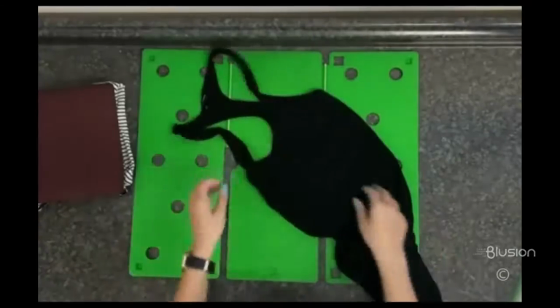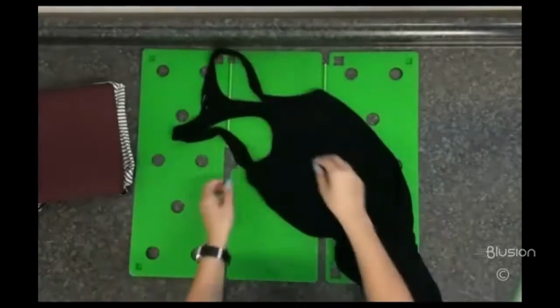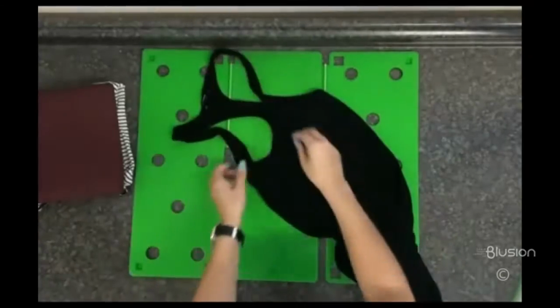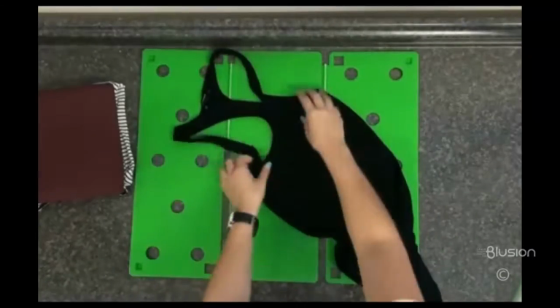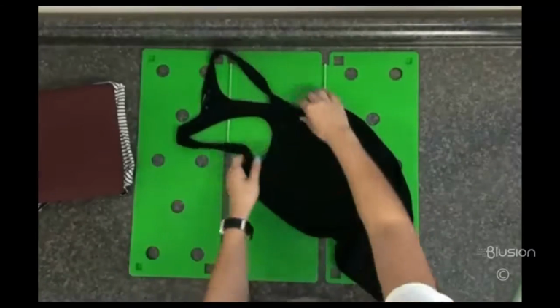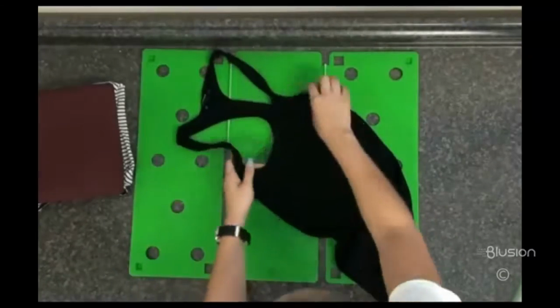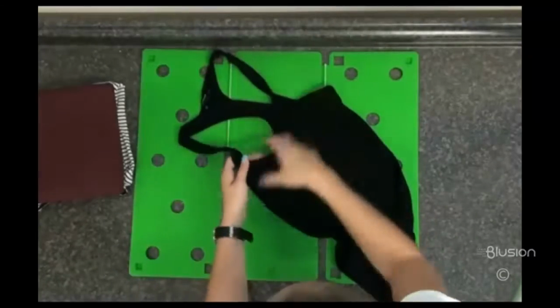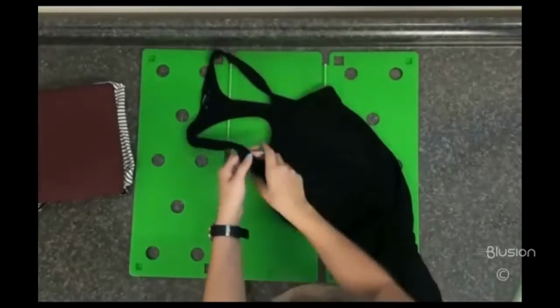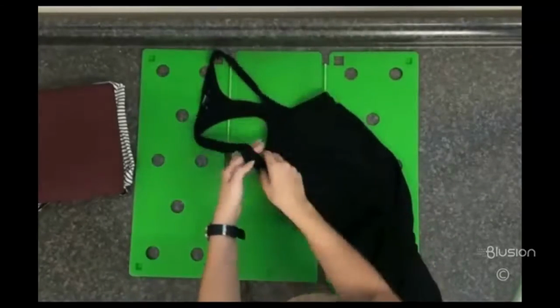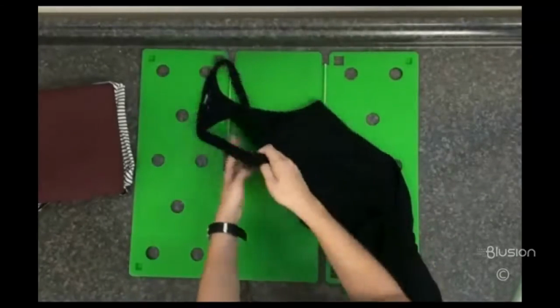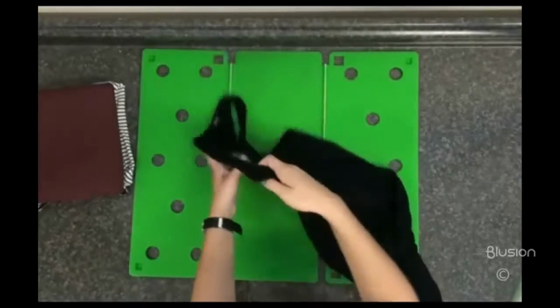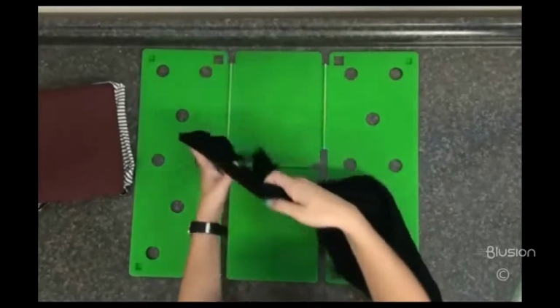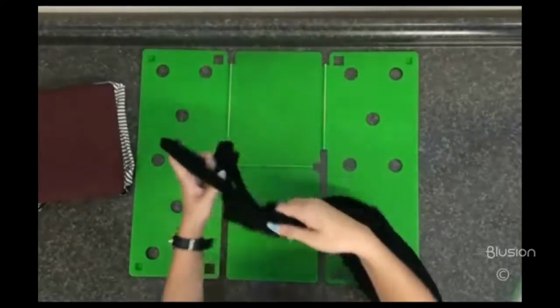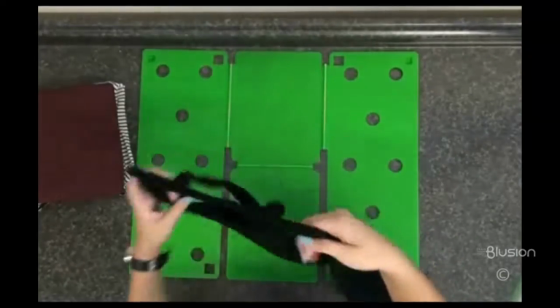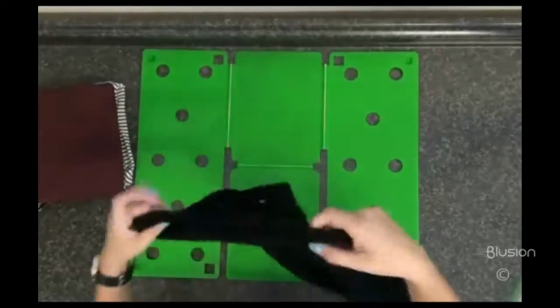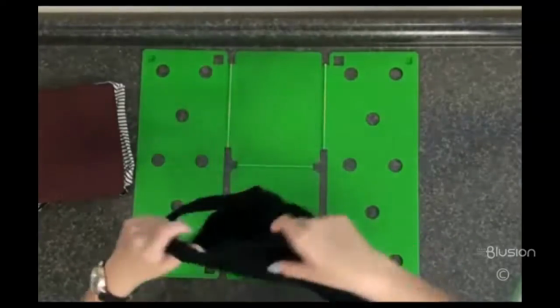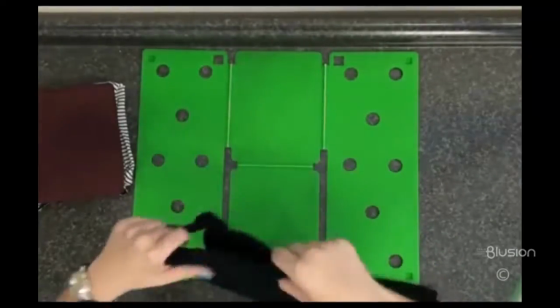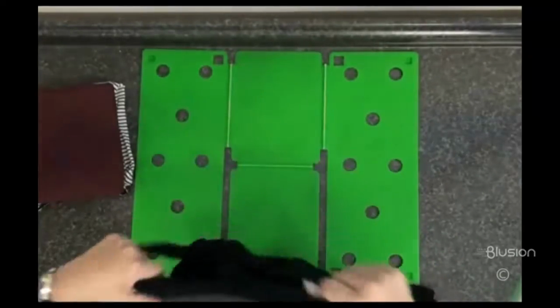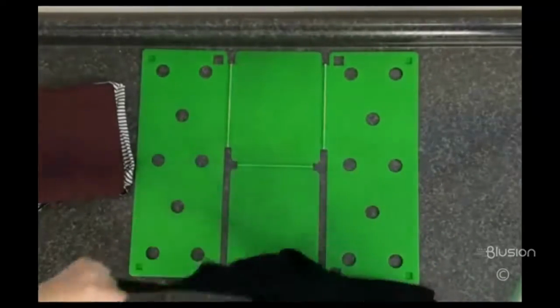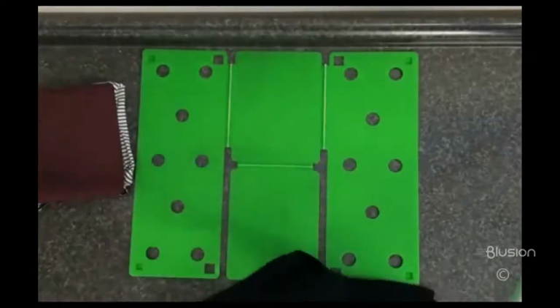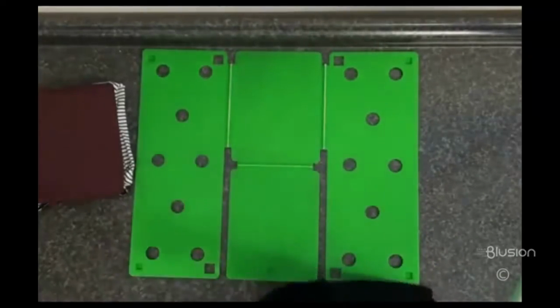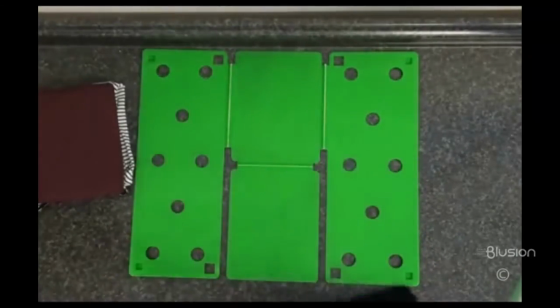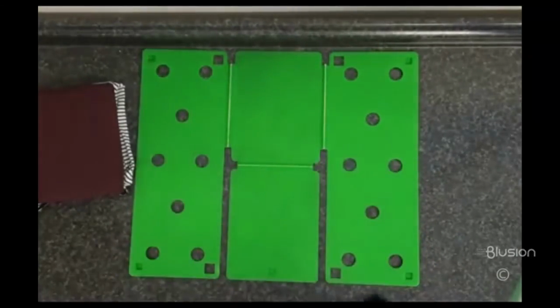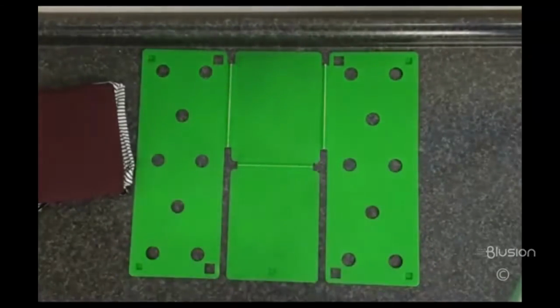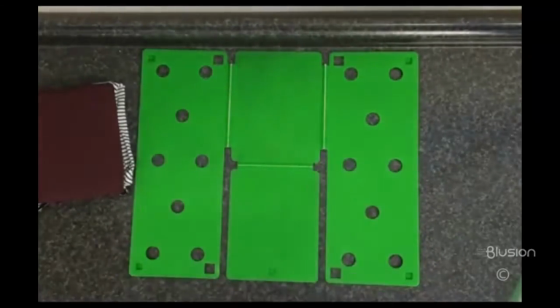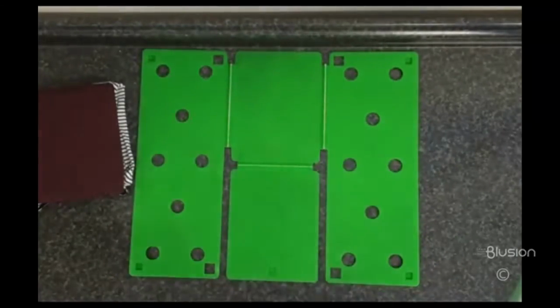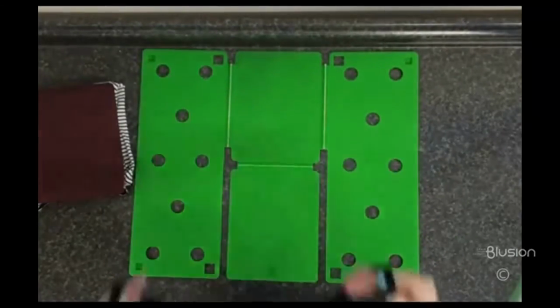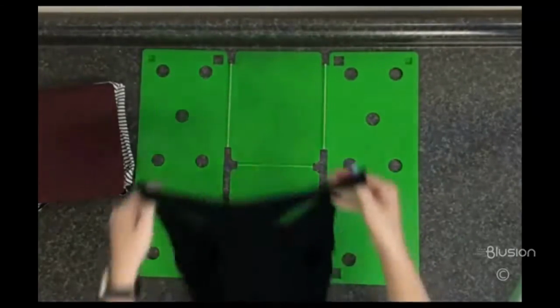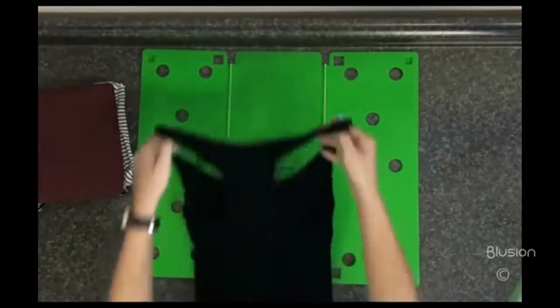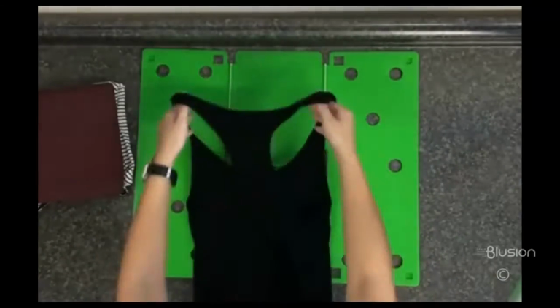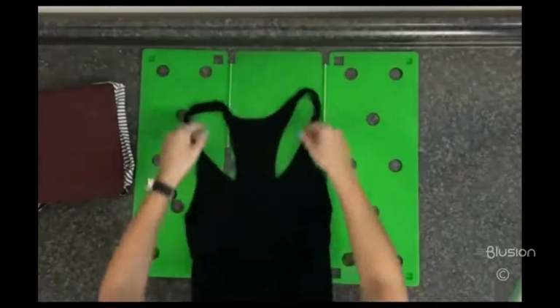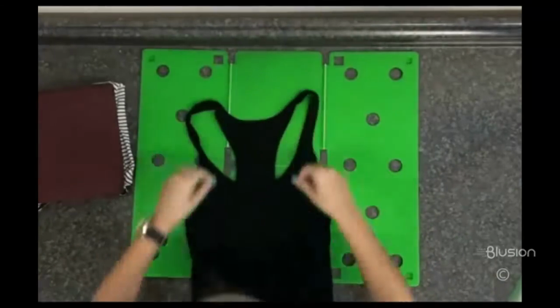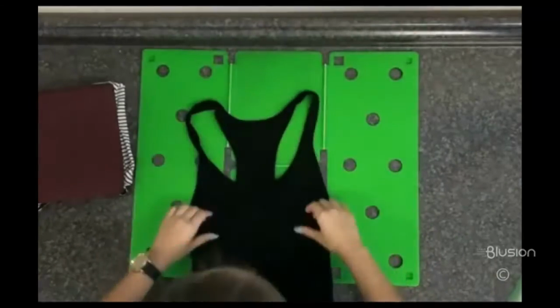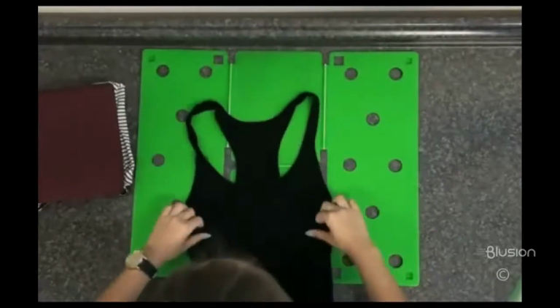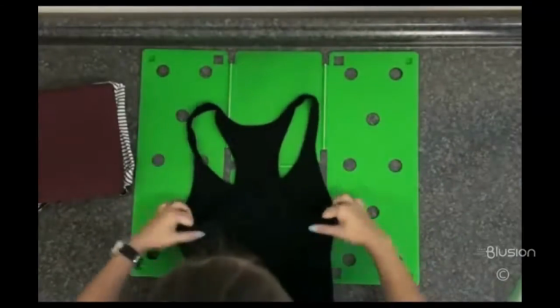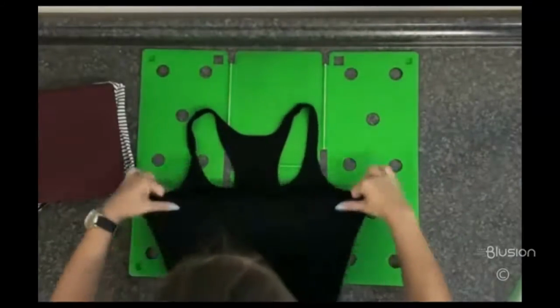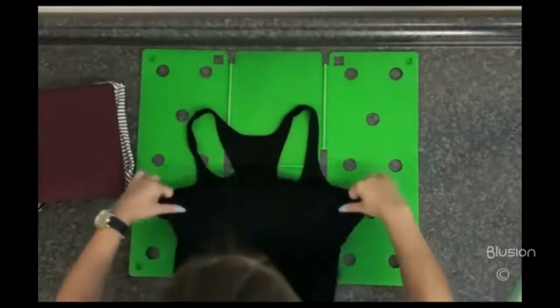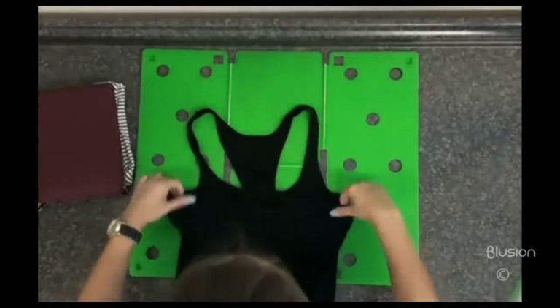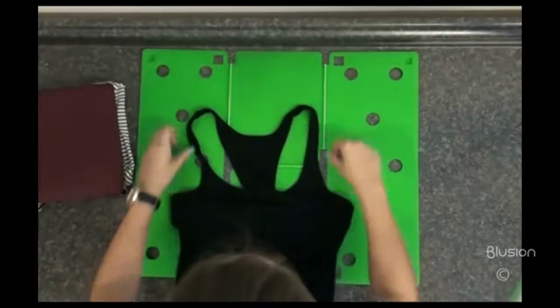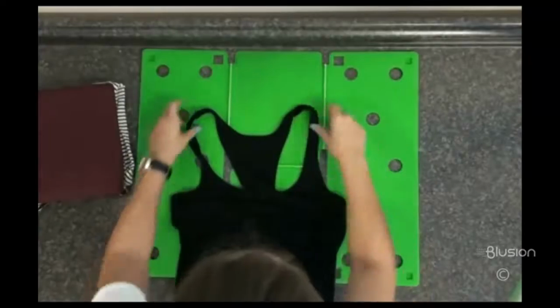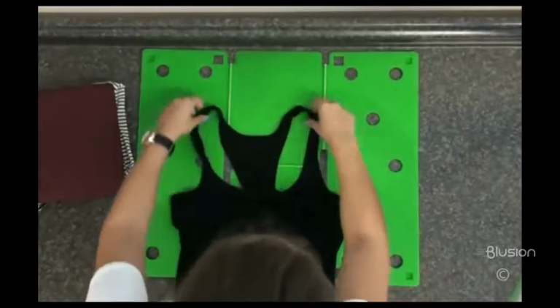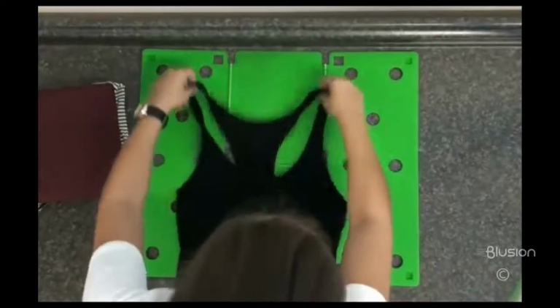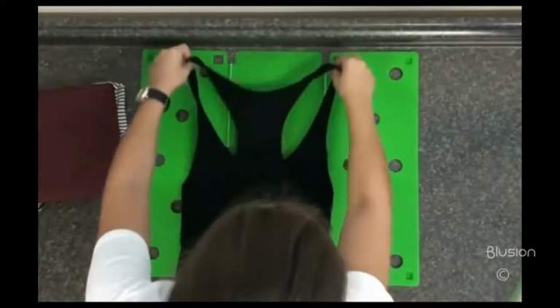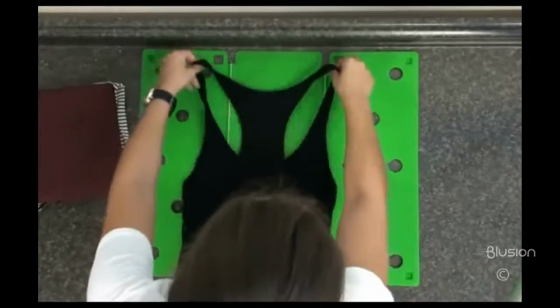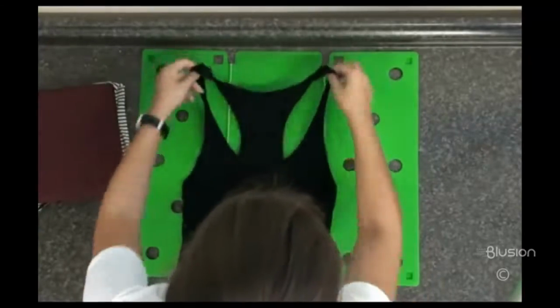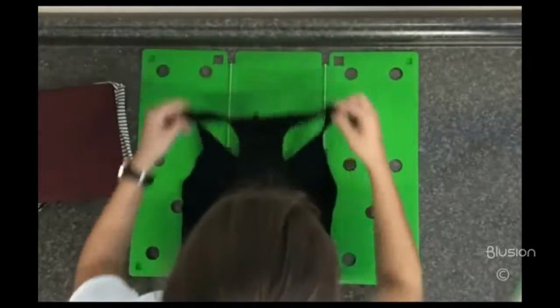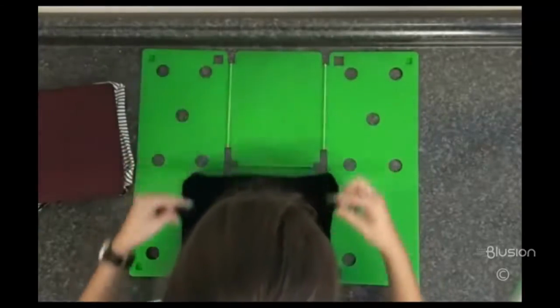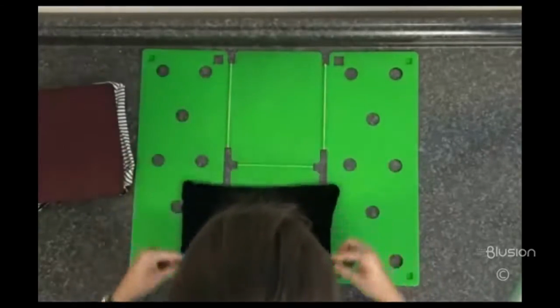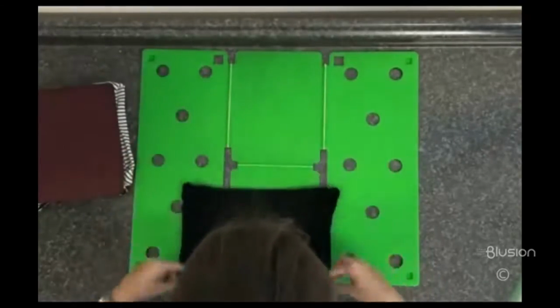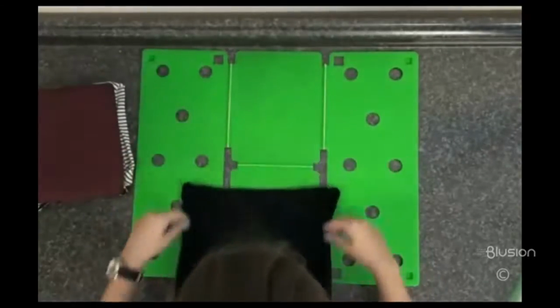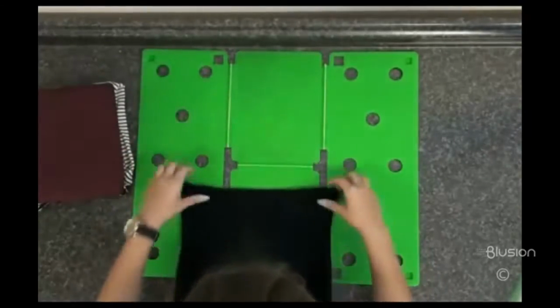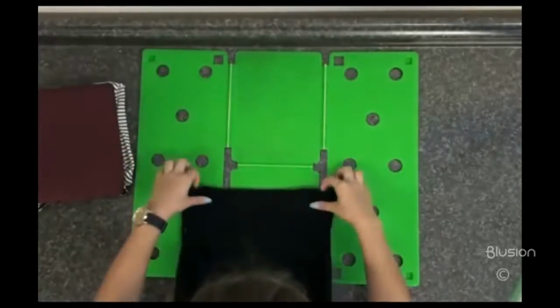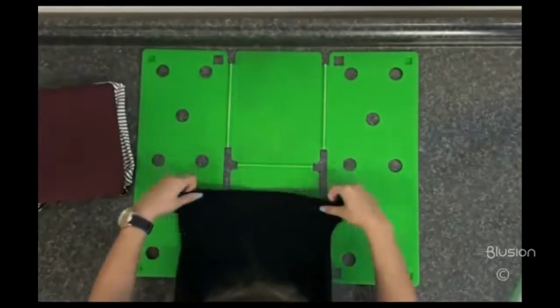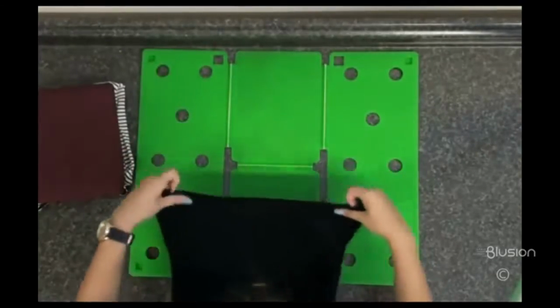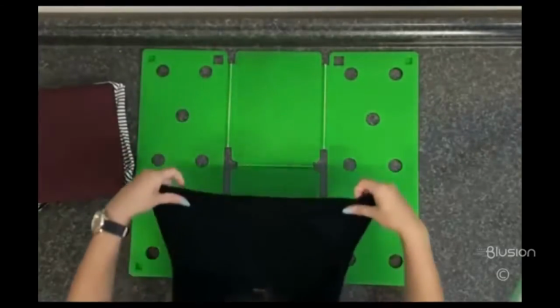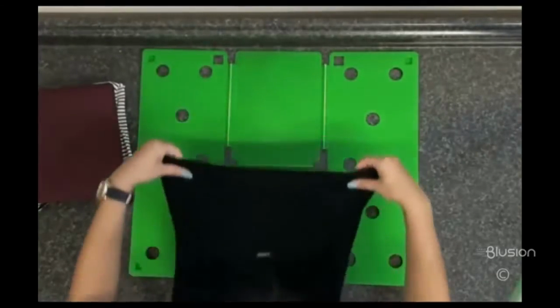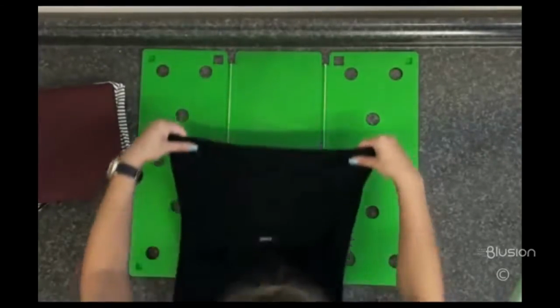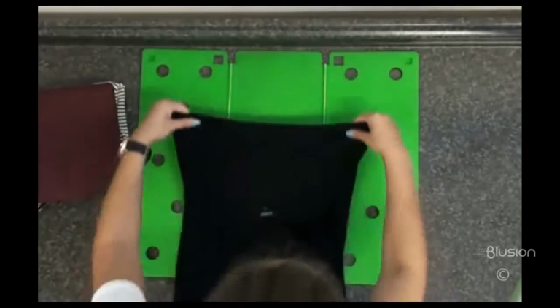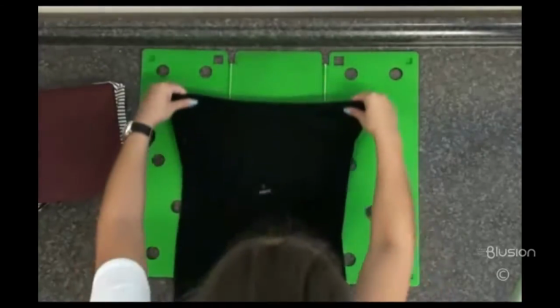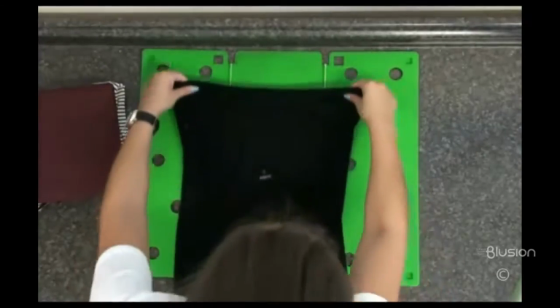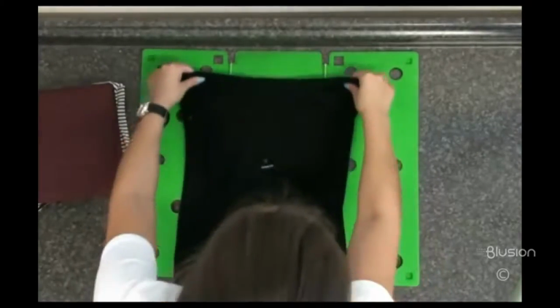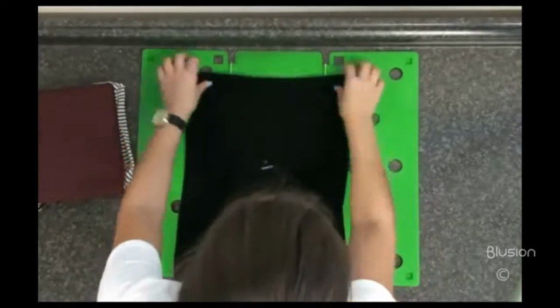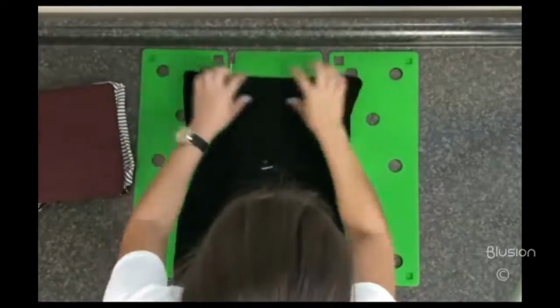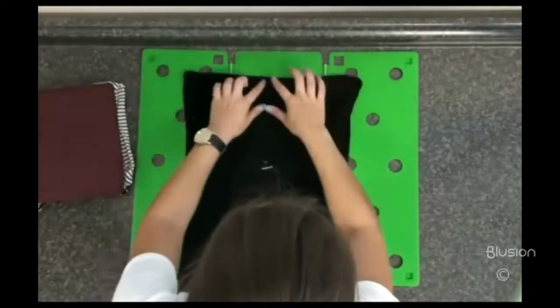For strappy dresses, the strap should still be pulled down and folded over before aligning on the top of the flip and fold to create an even line to work with at the top.